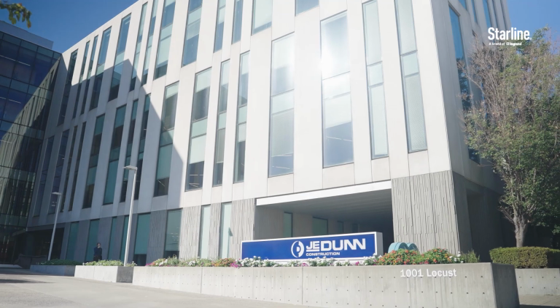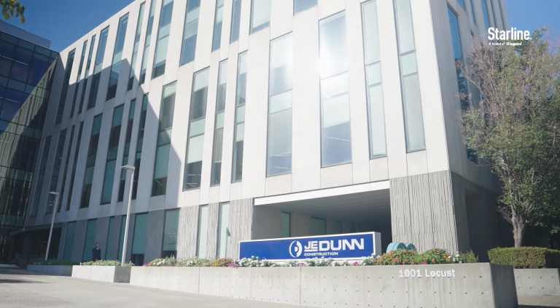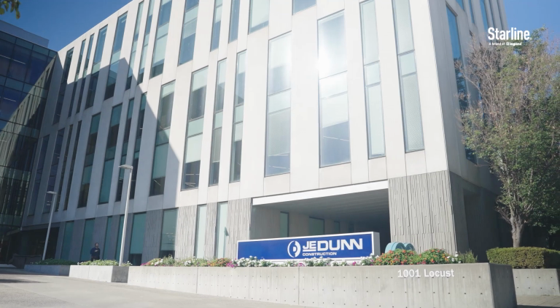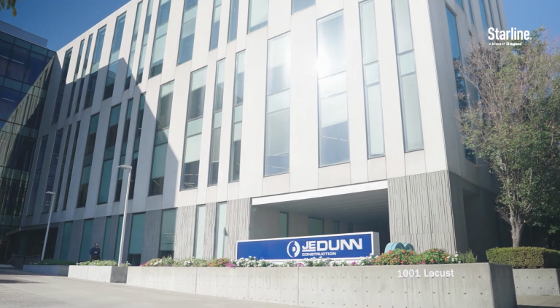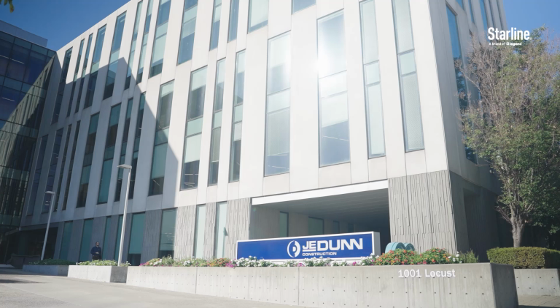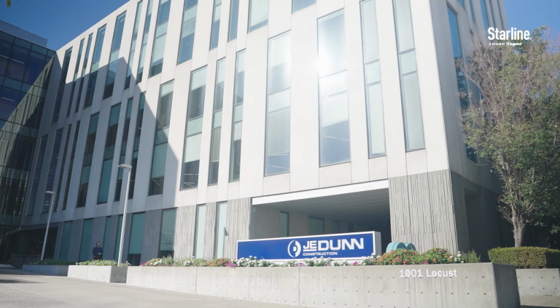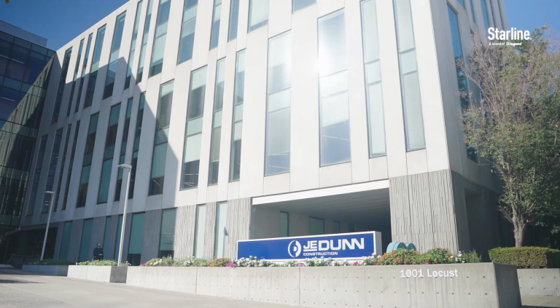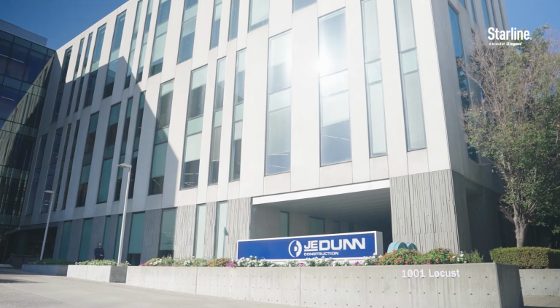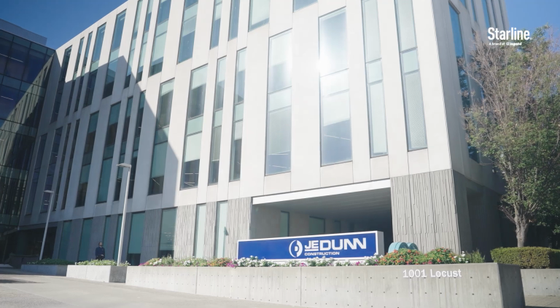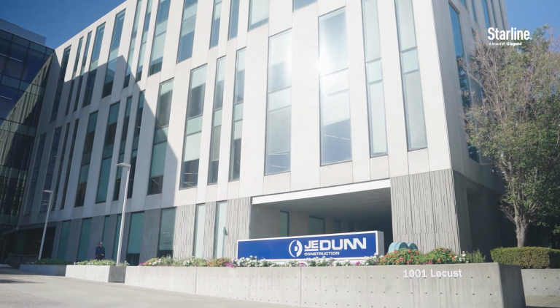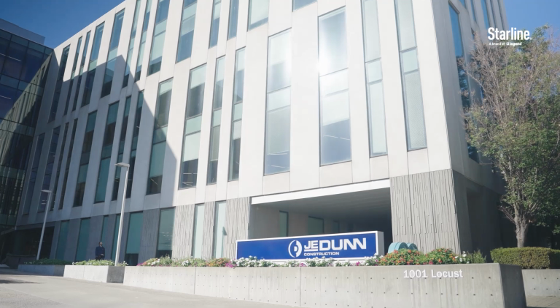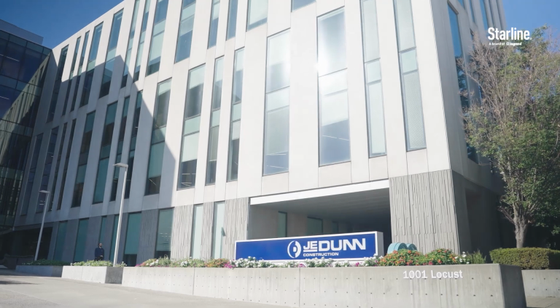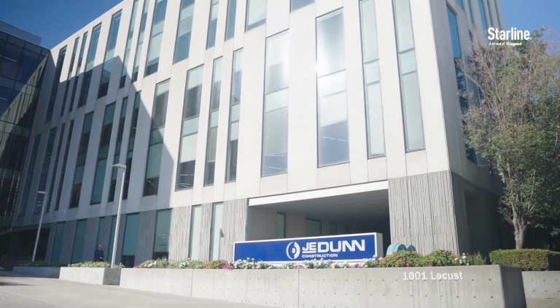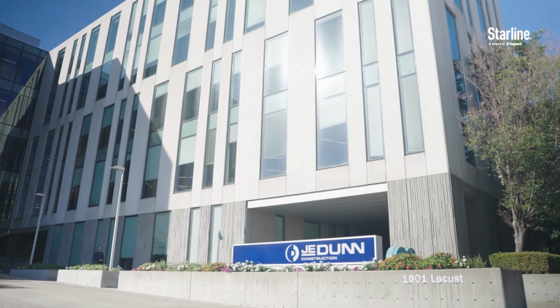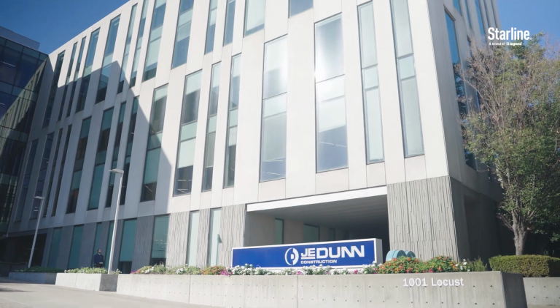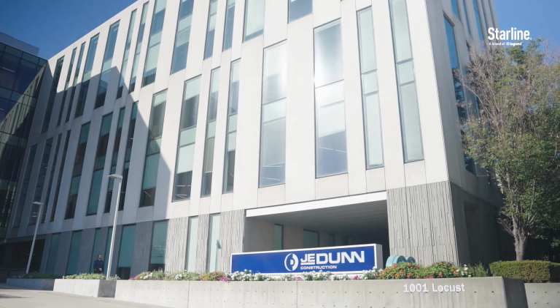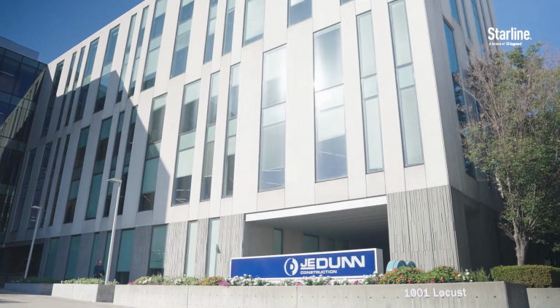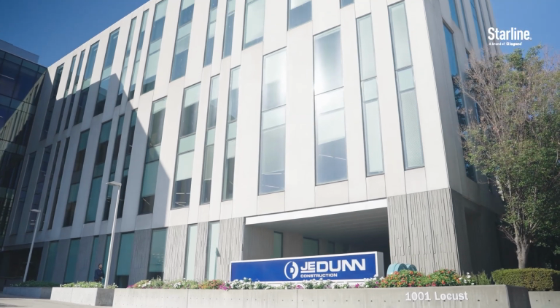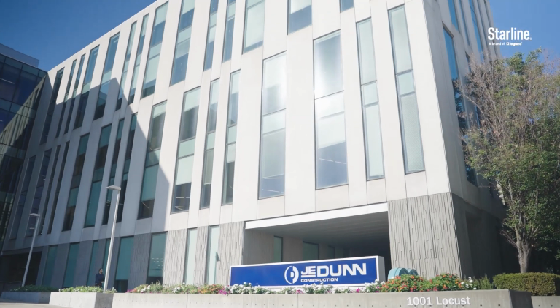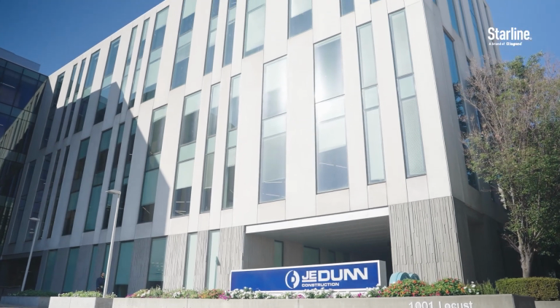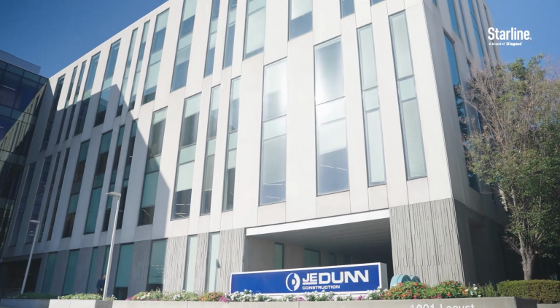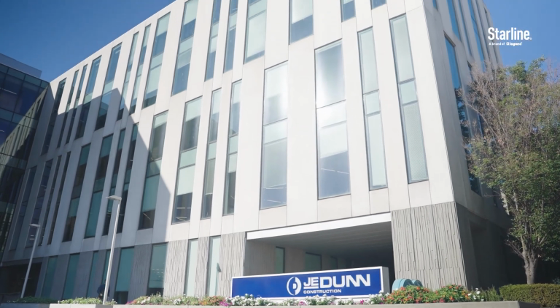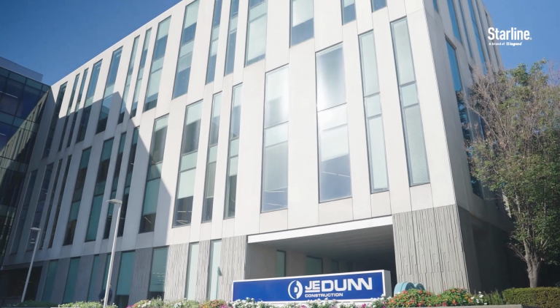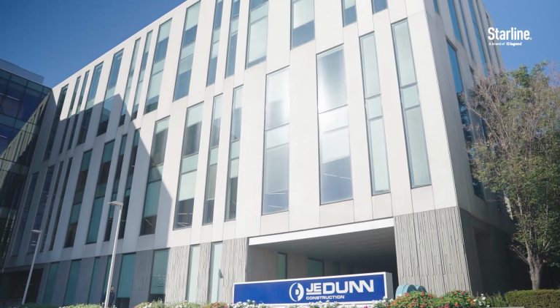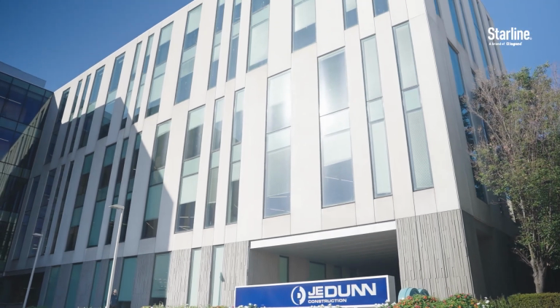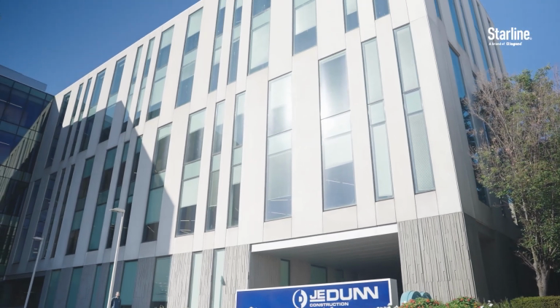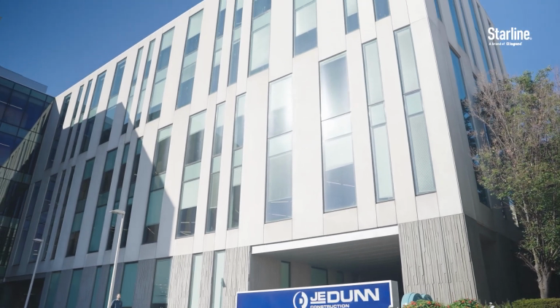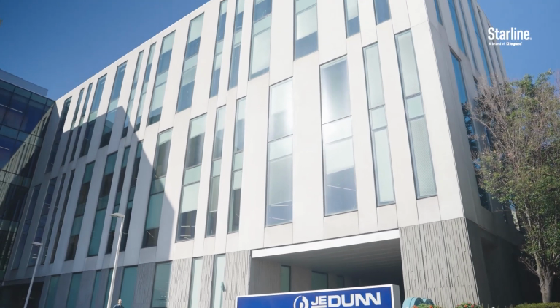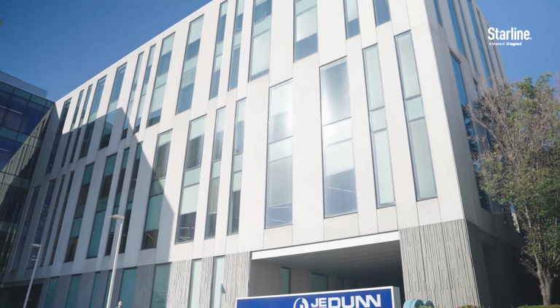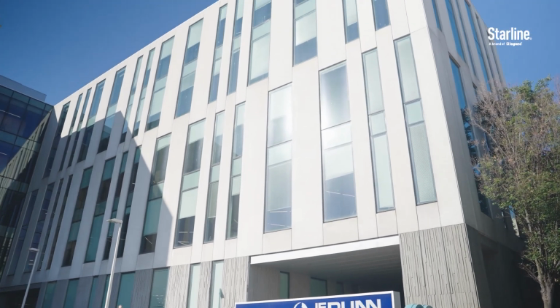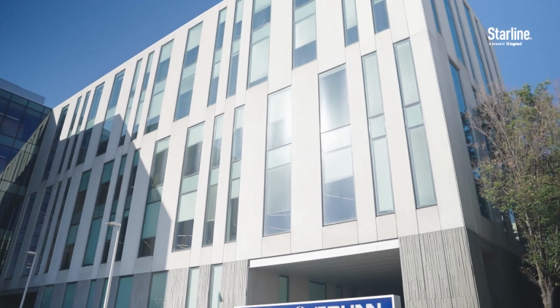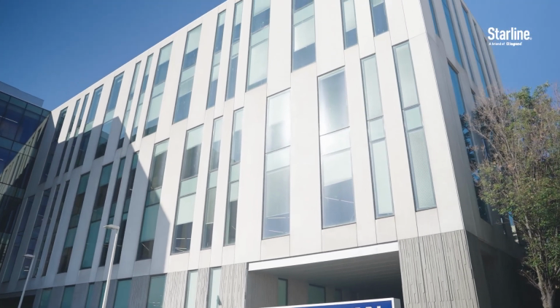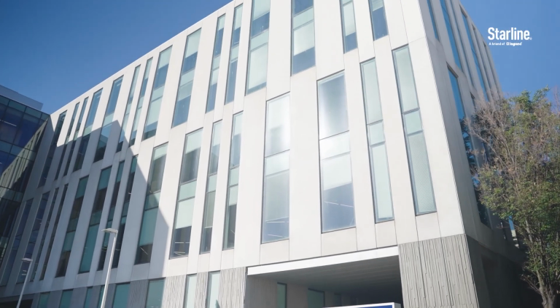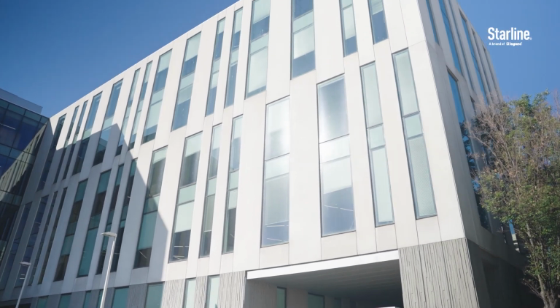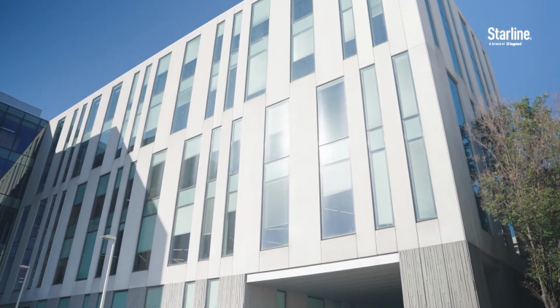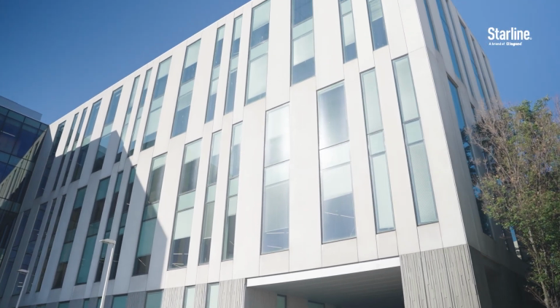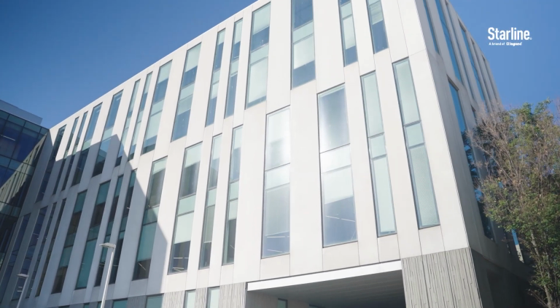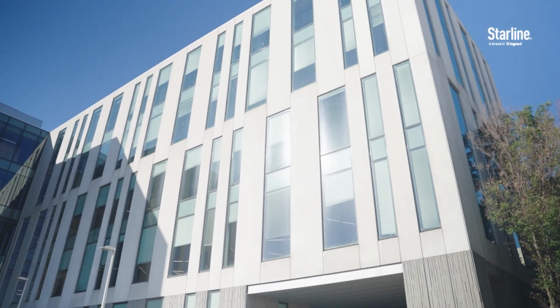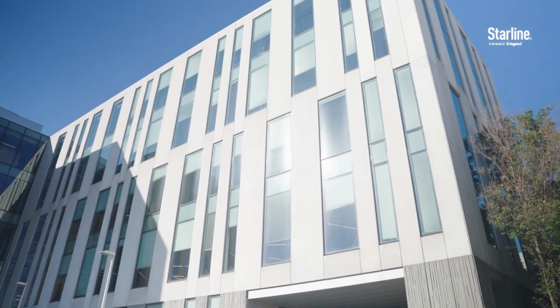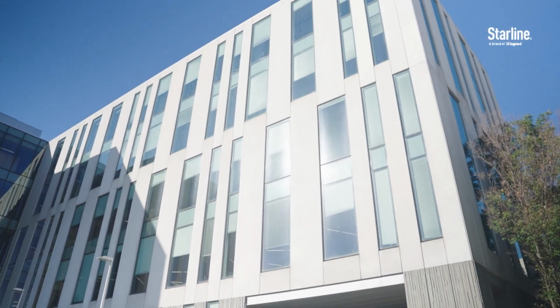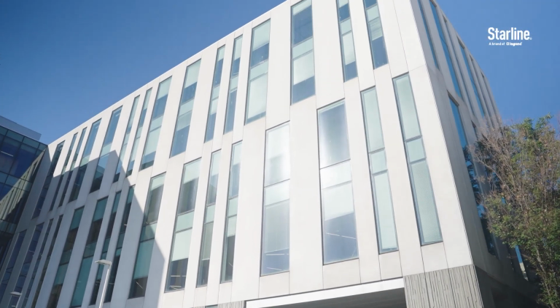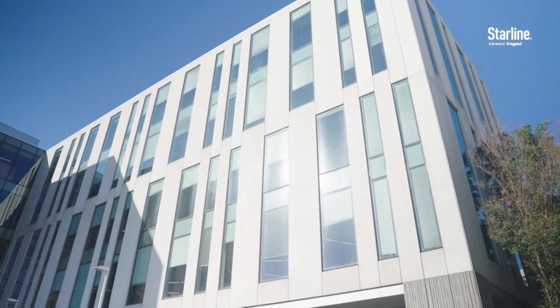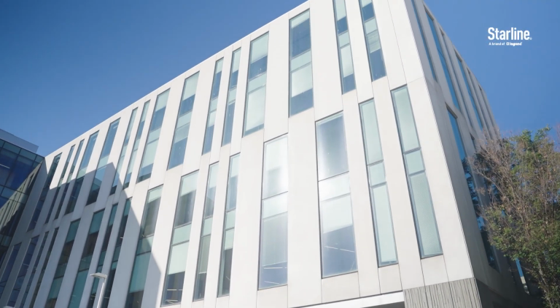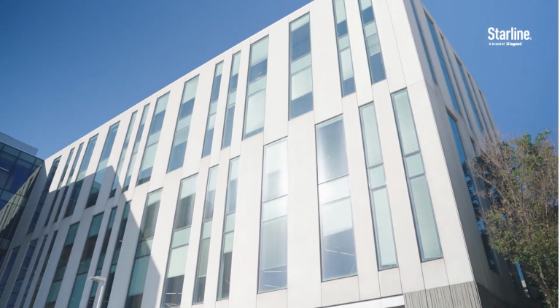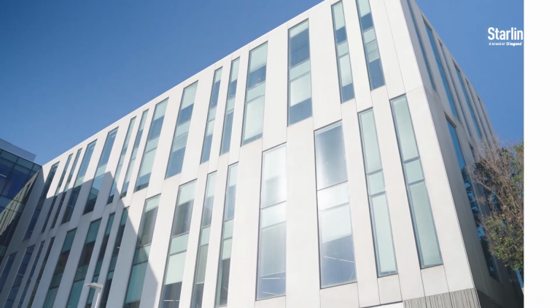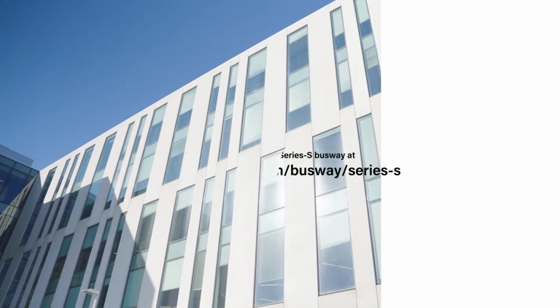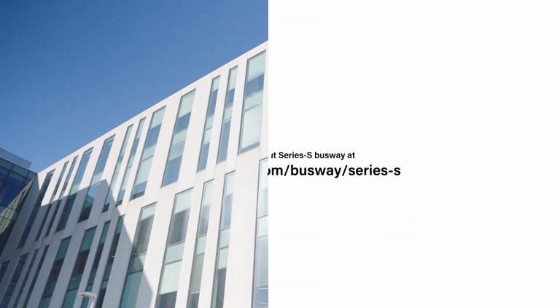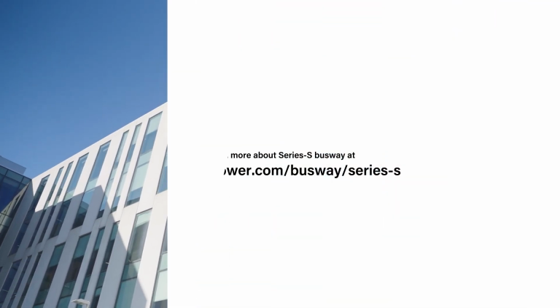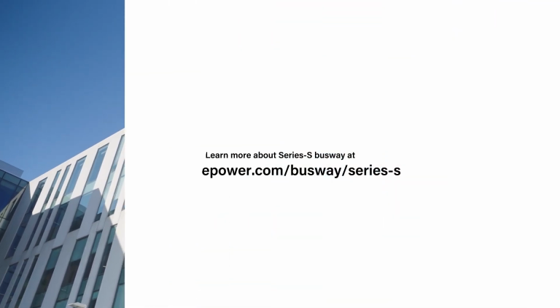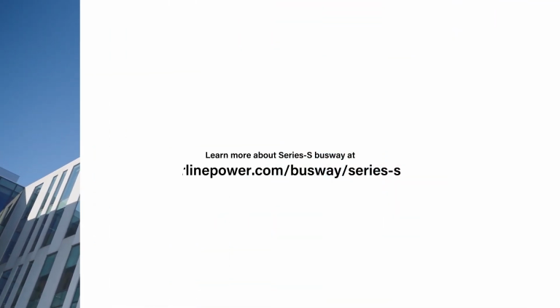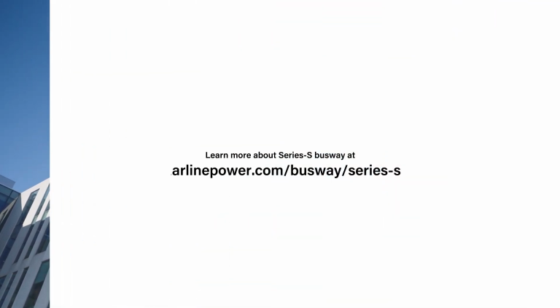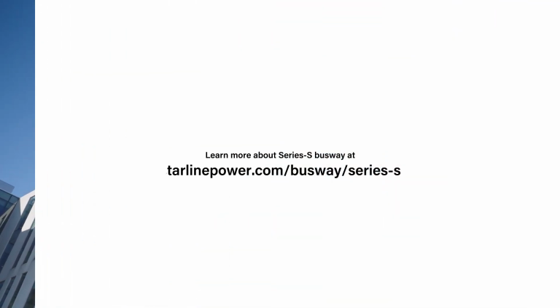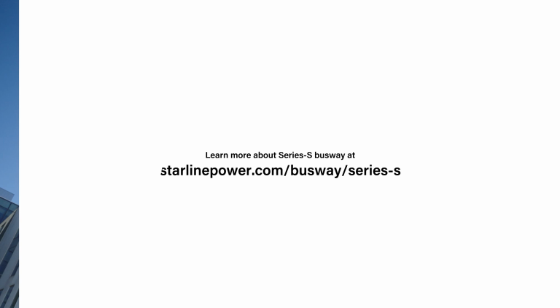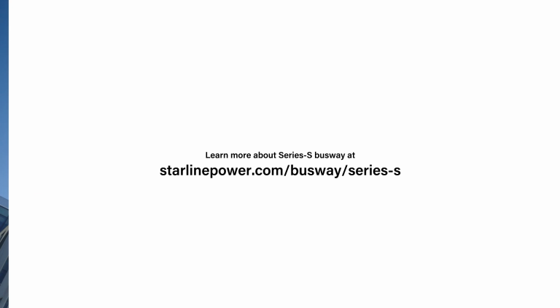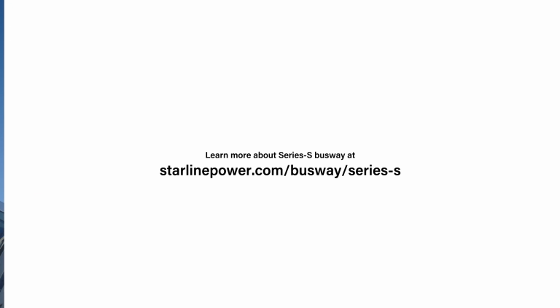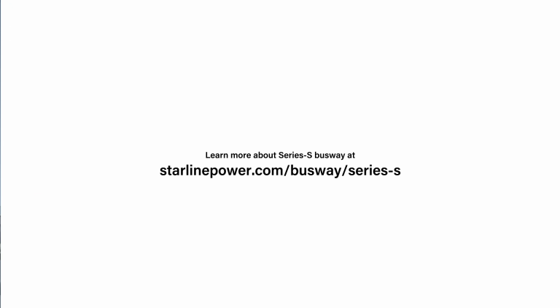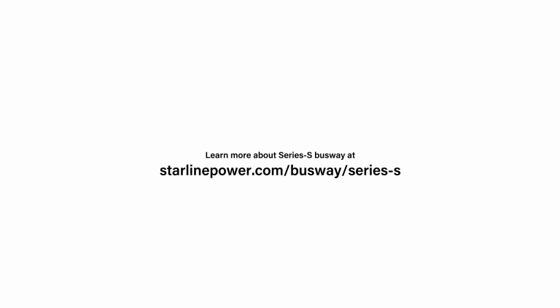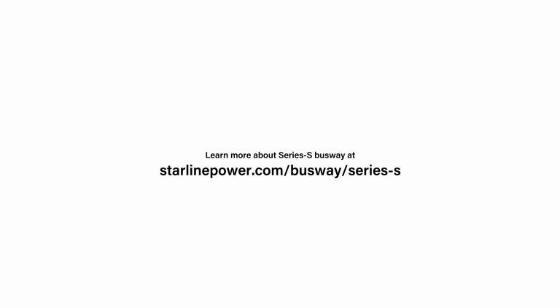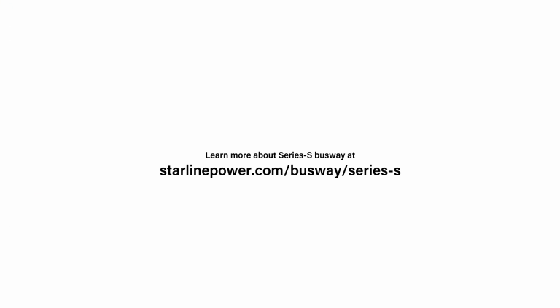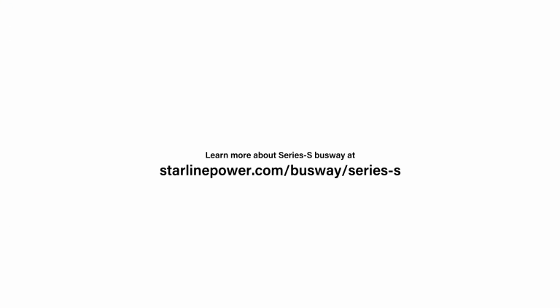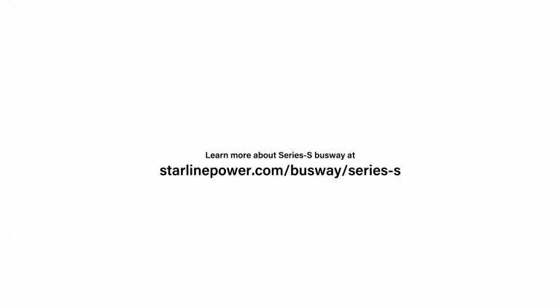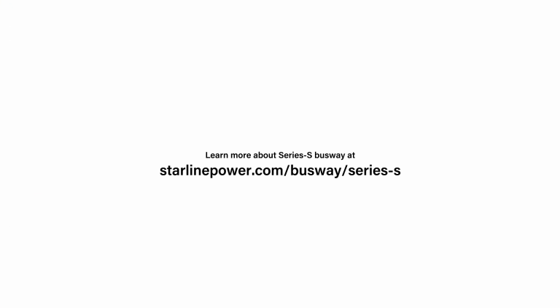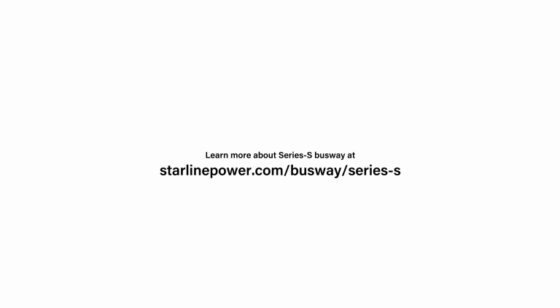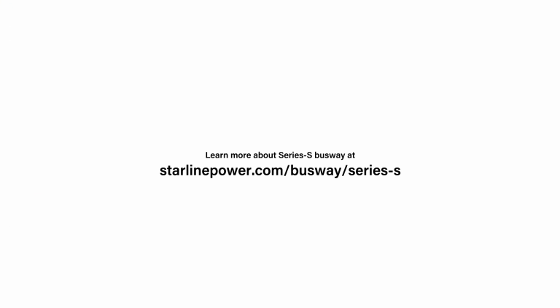As we're growing our fleet and we're looking at other offices to provide that charging solution, I would definitely consider the Series S for those offices.